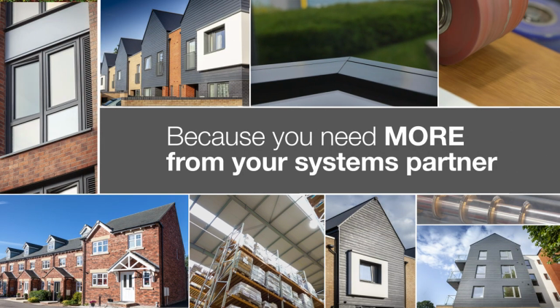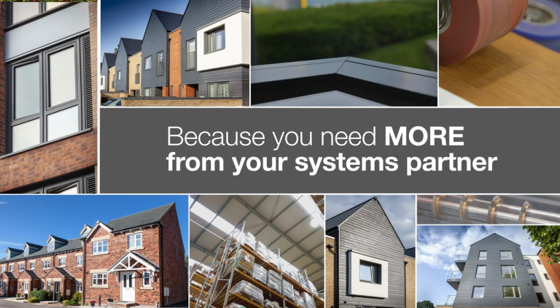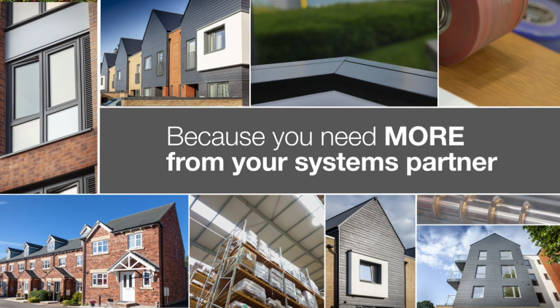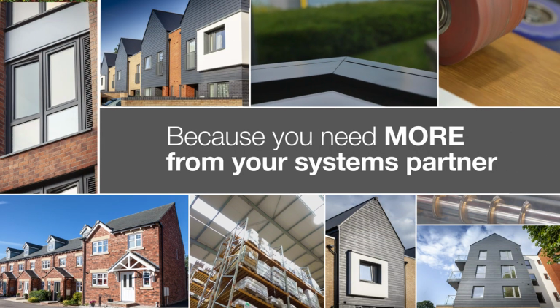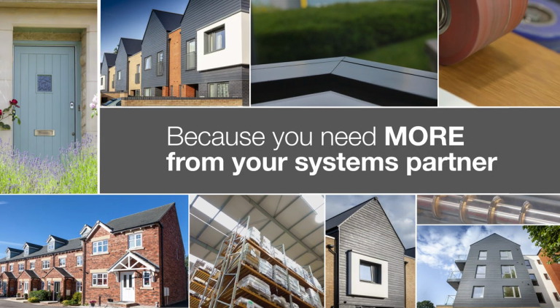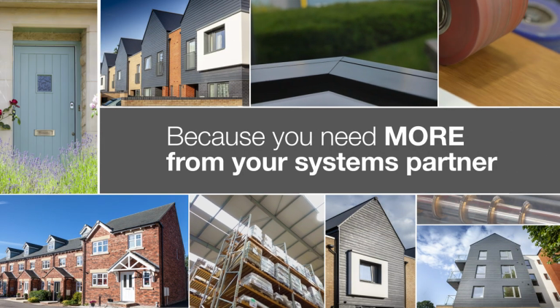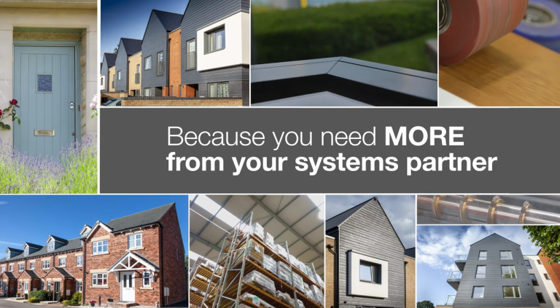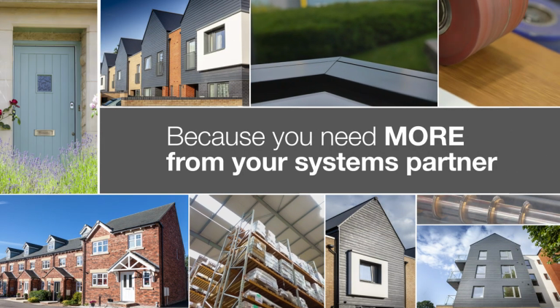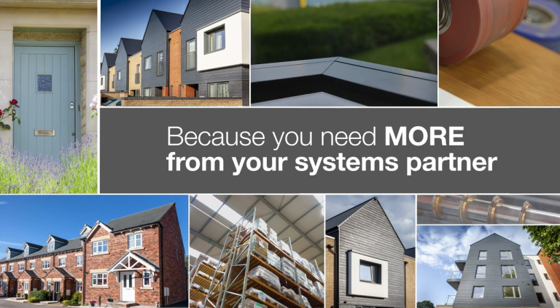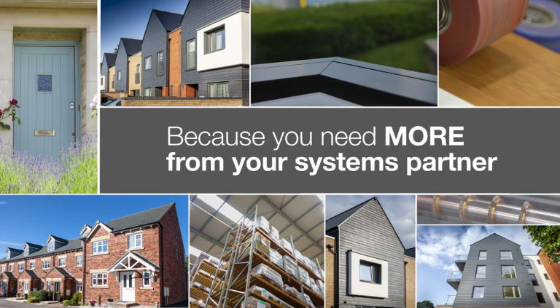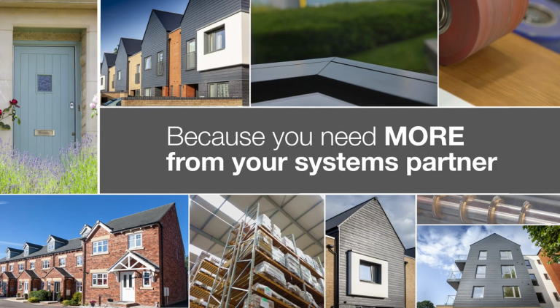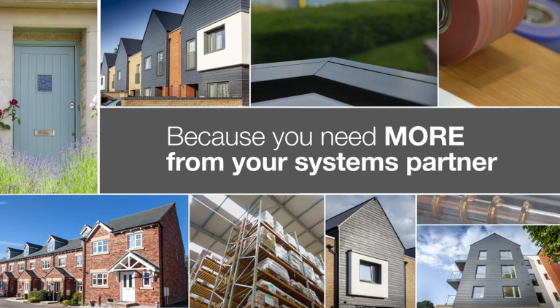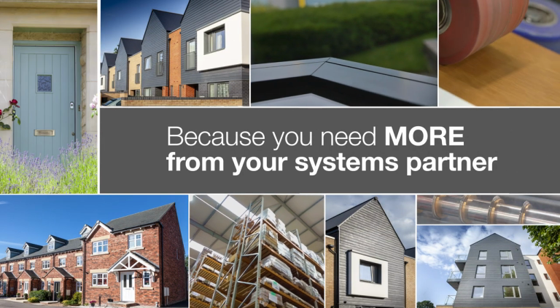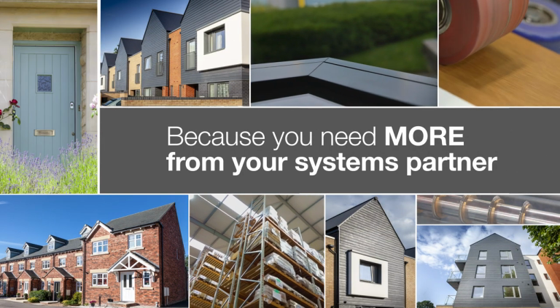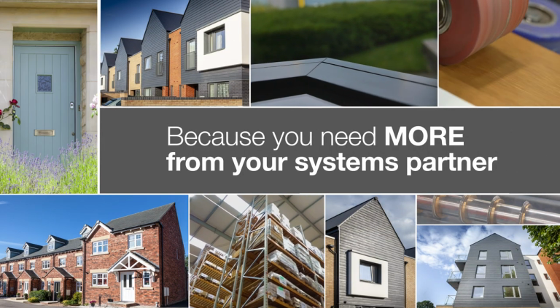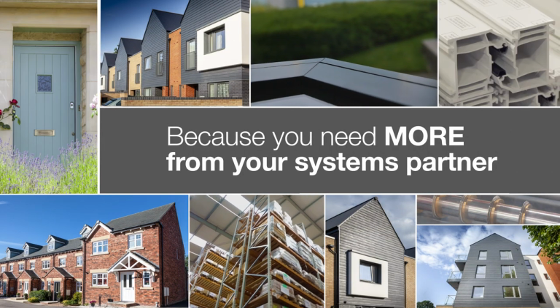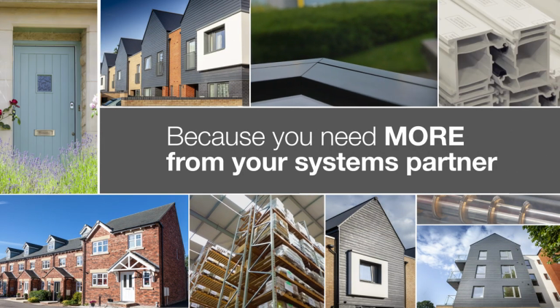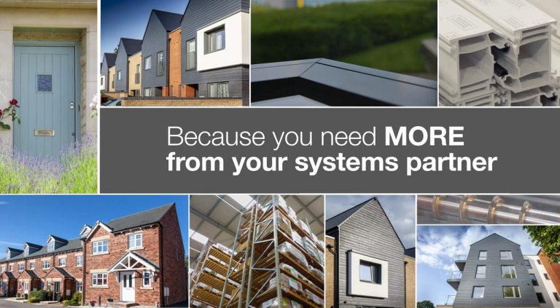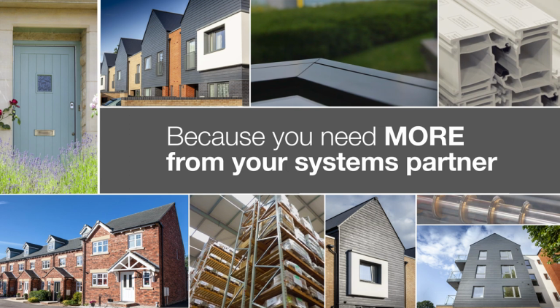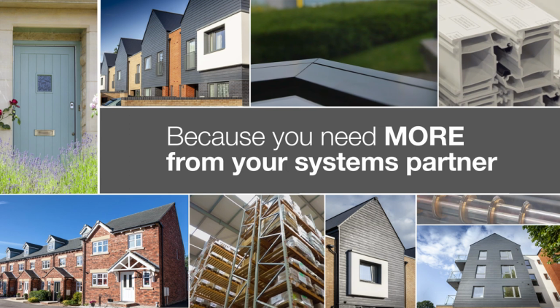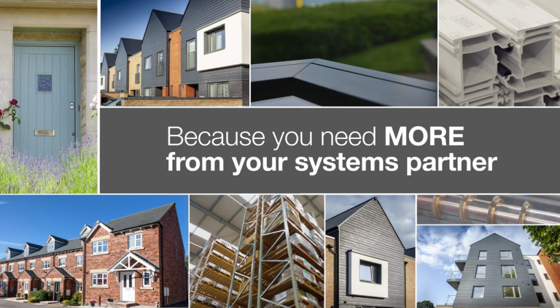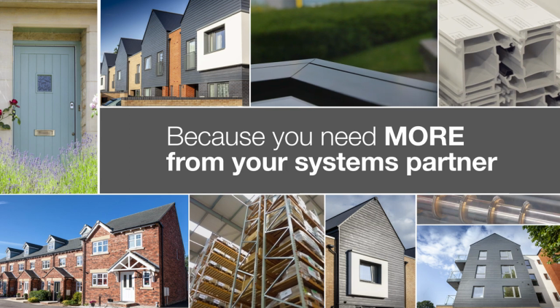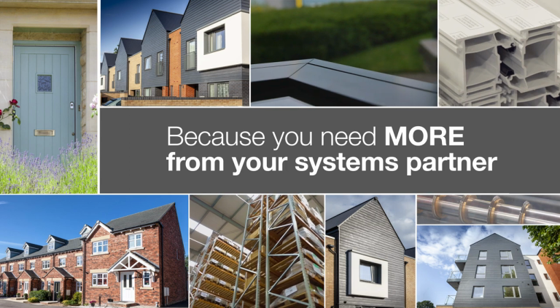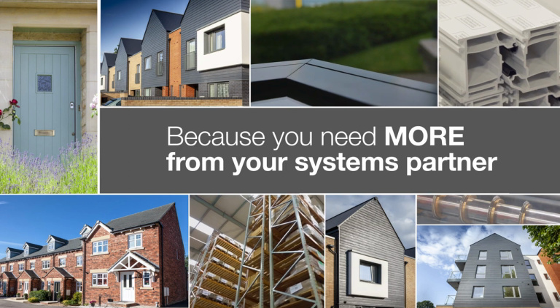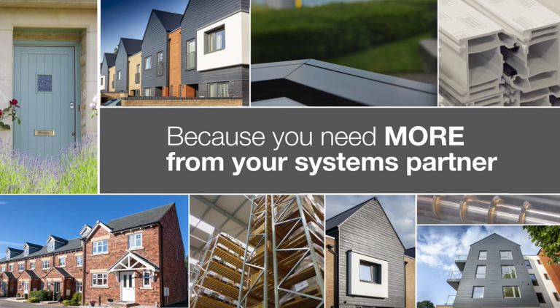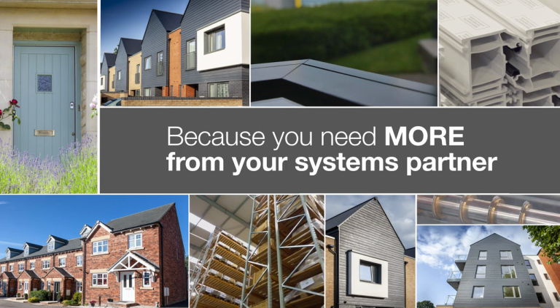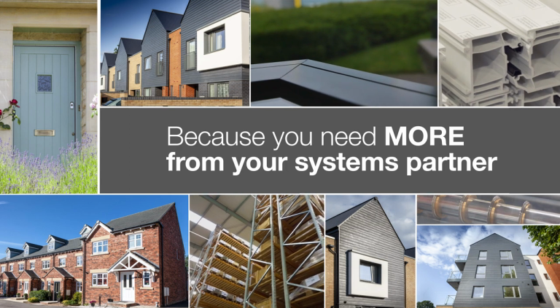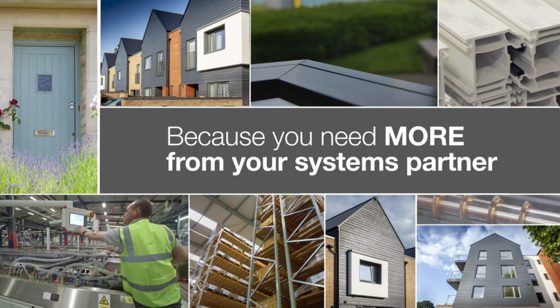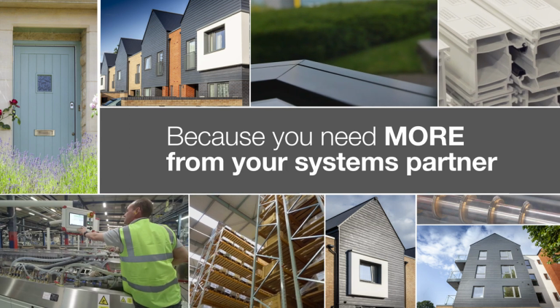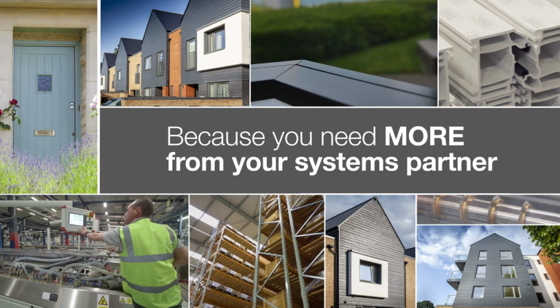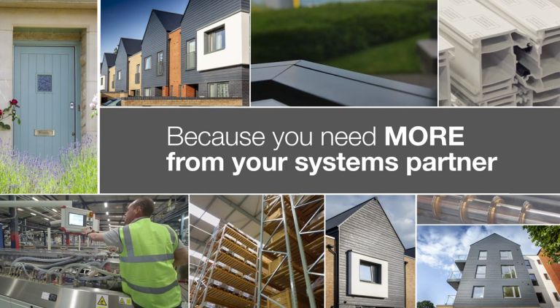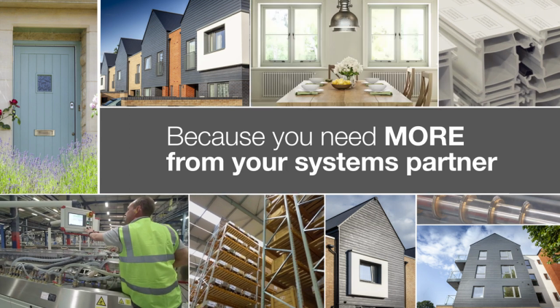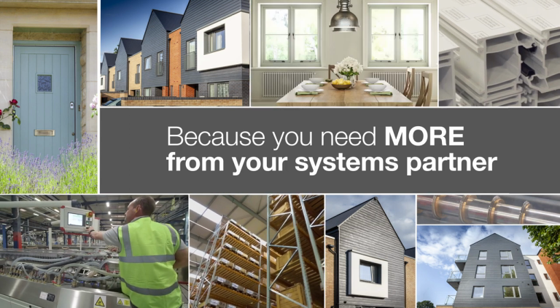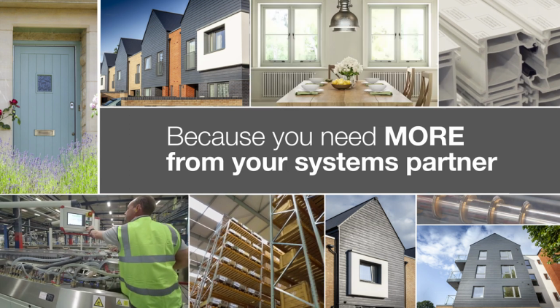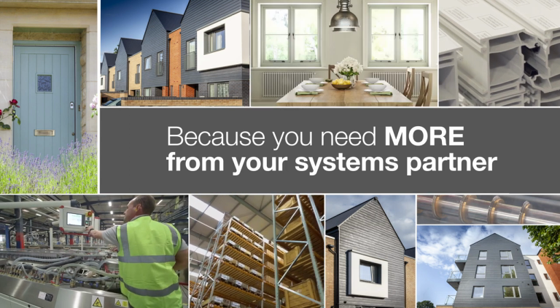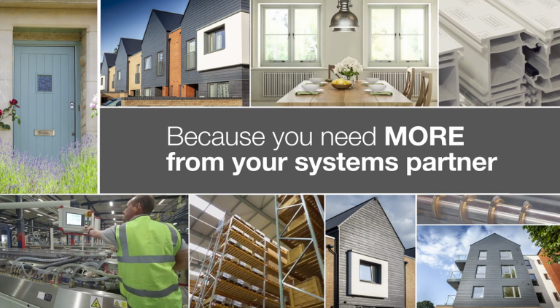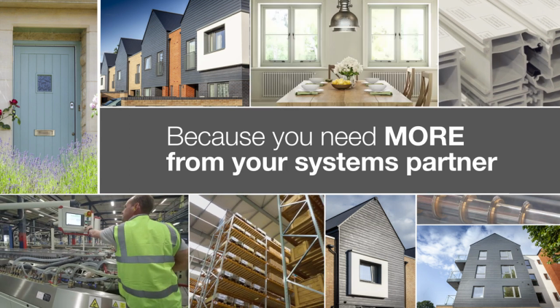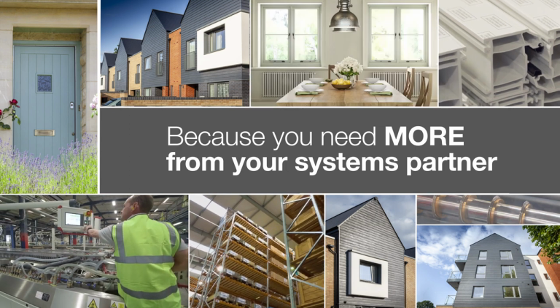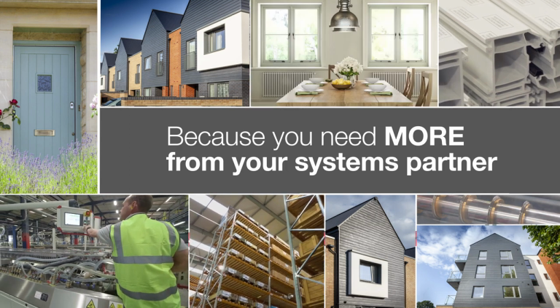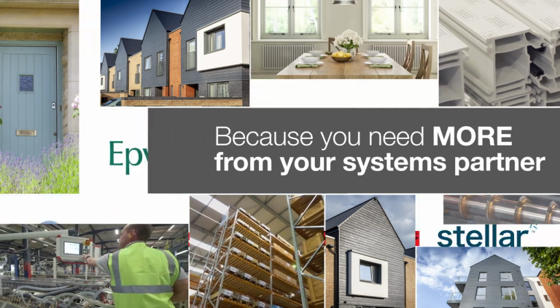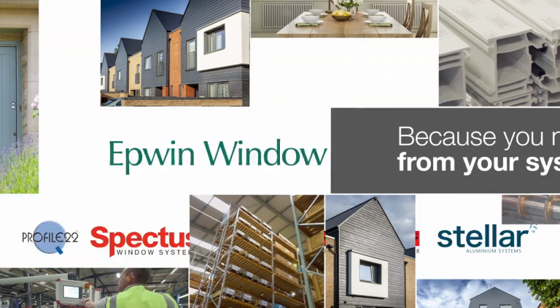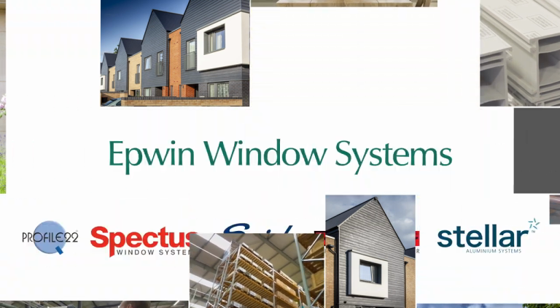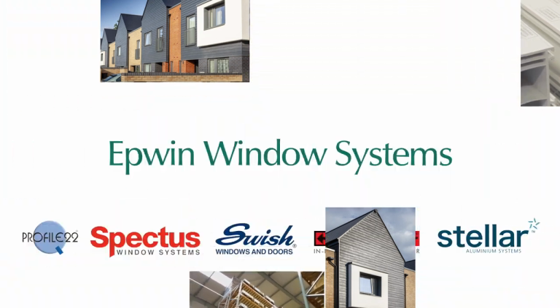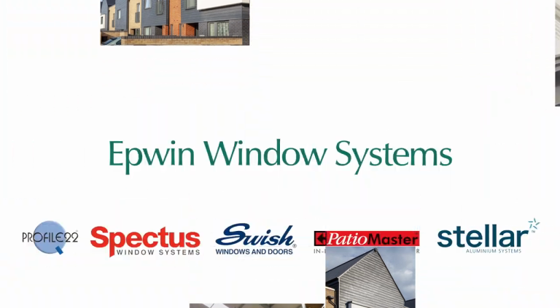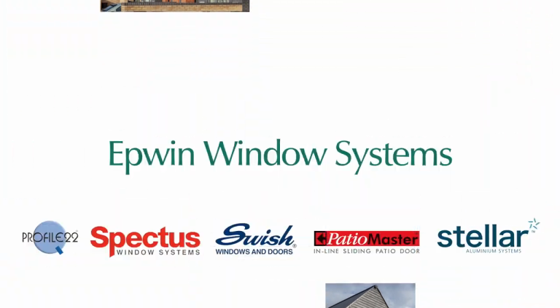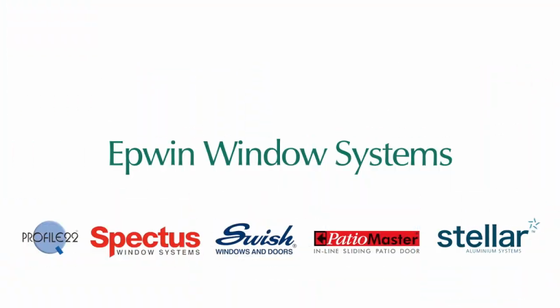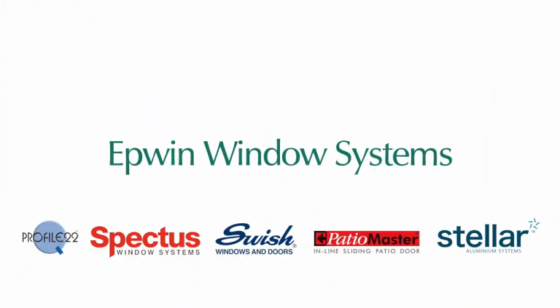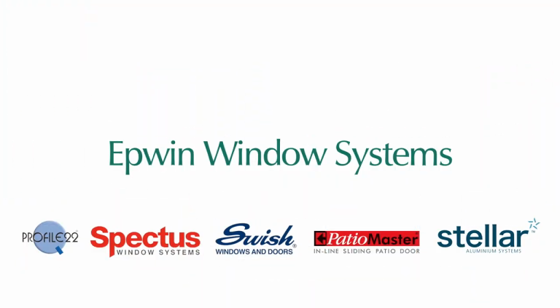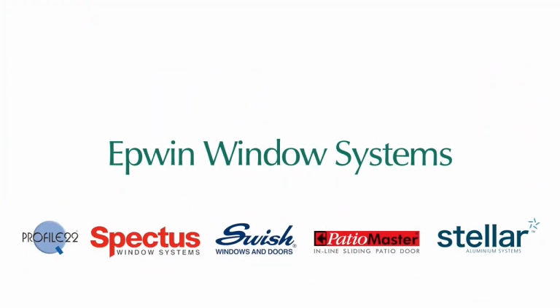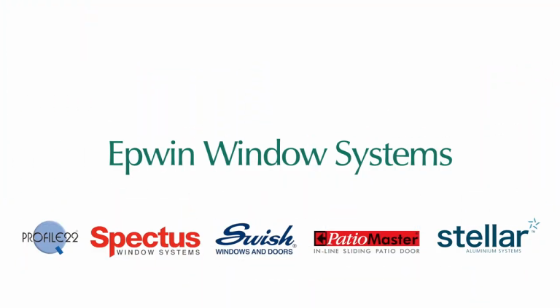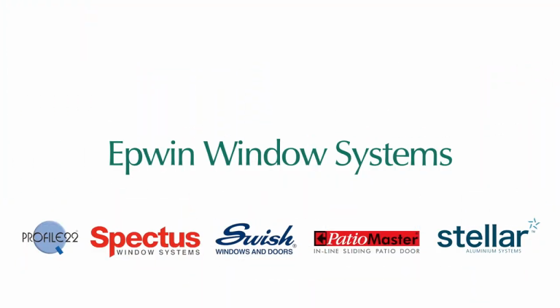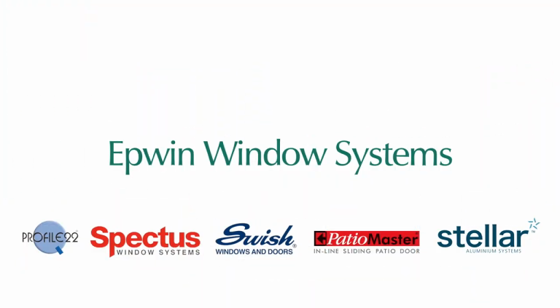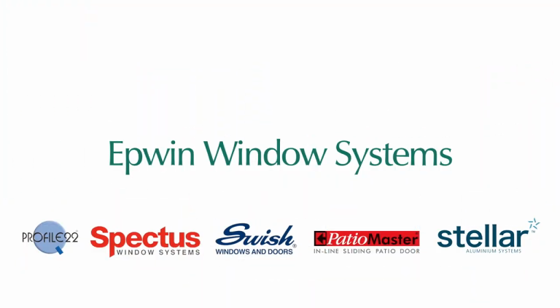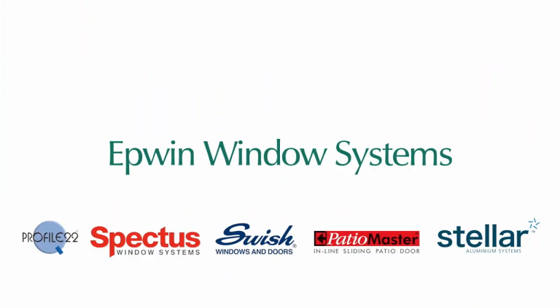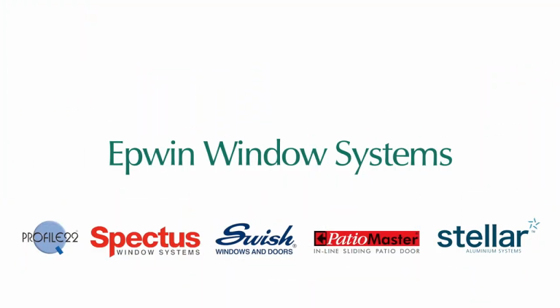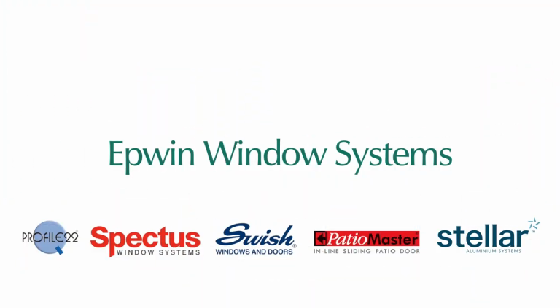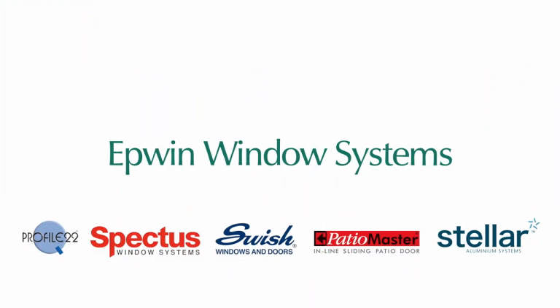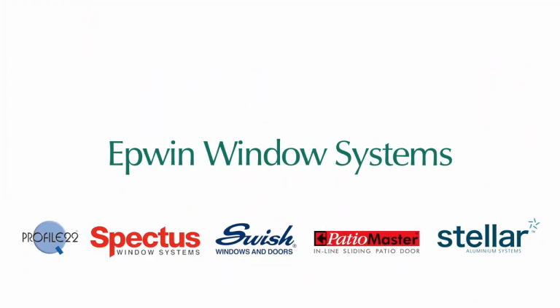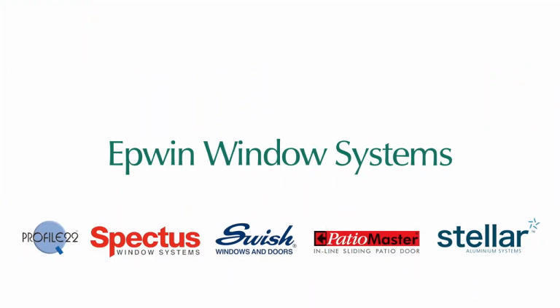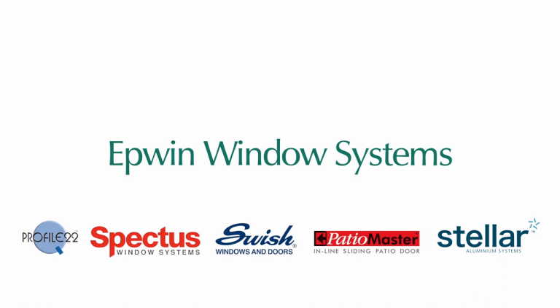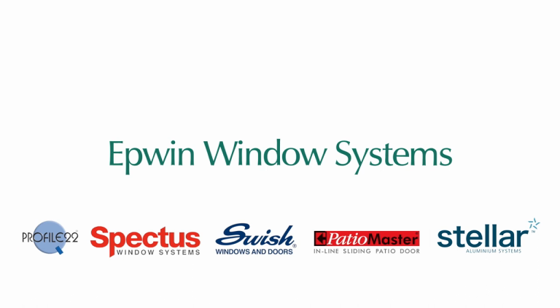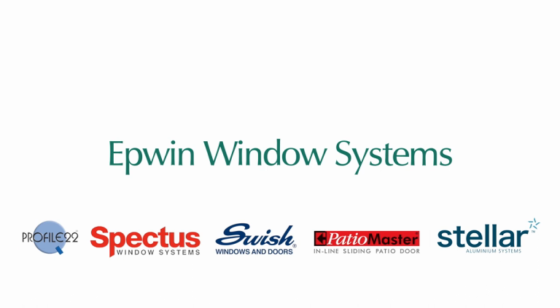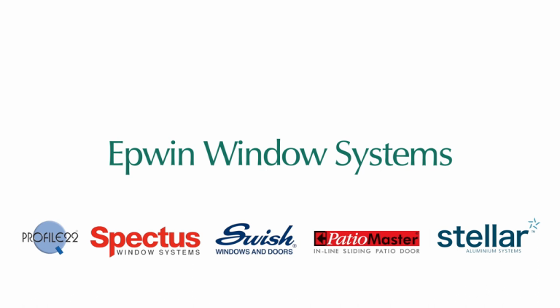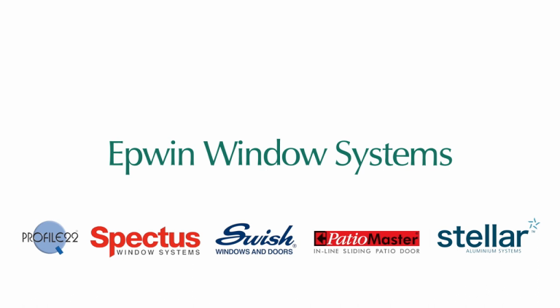It's clear to see, with Epwin Window Systems, you get more options and more possibilities to bring more to your business.